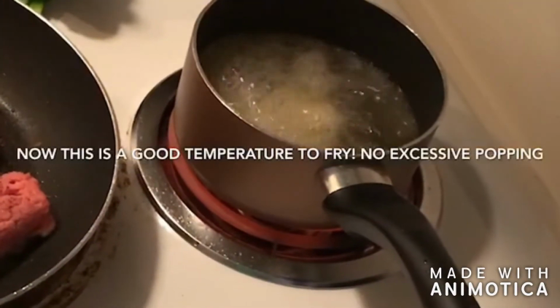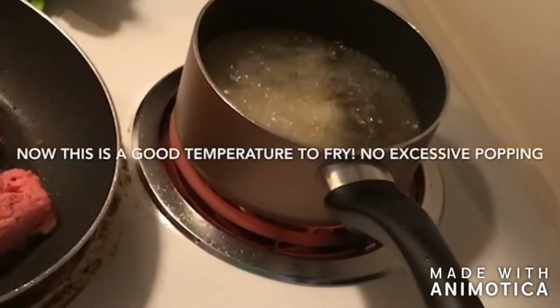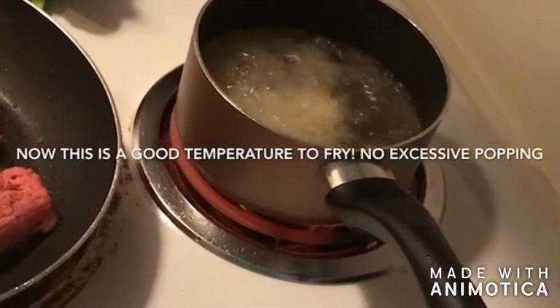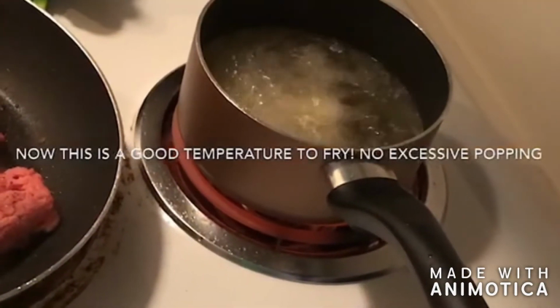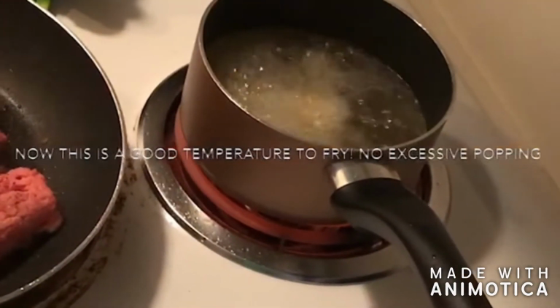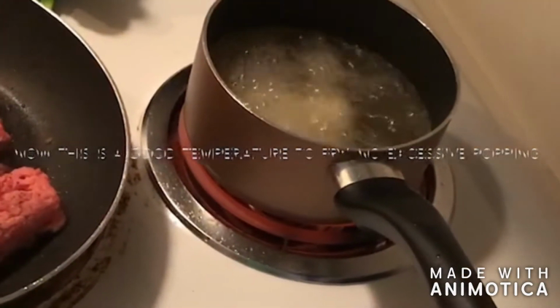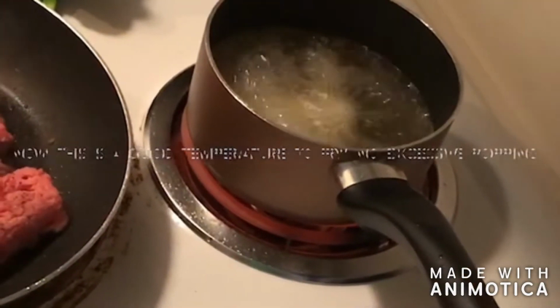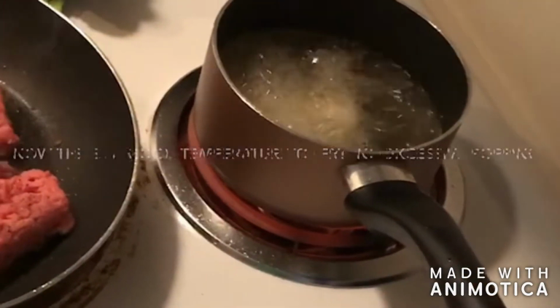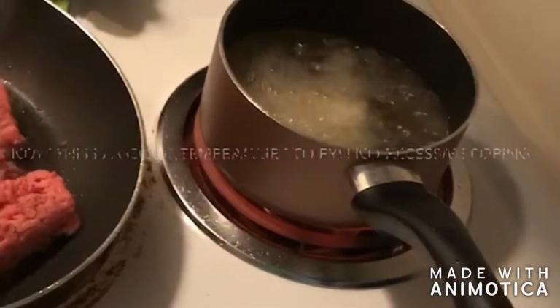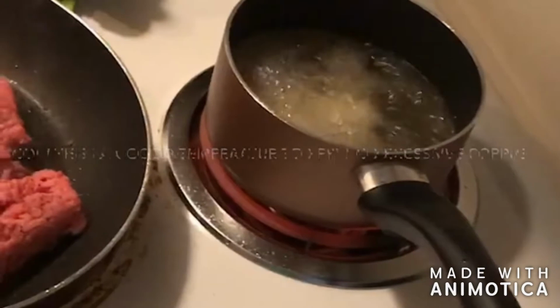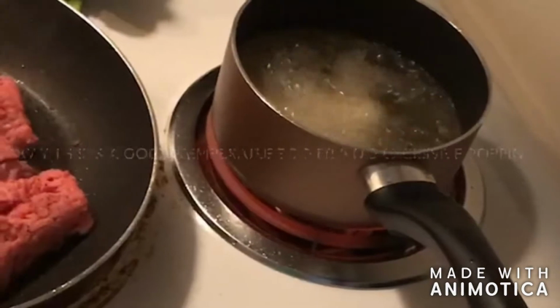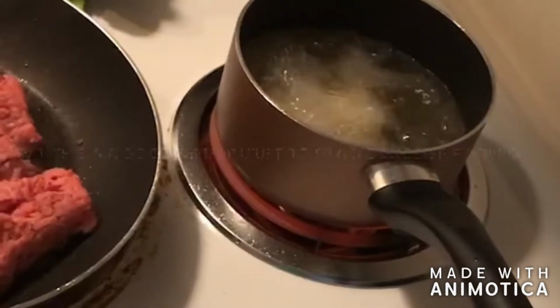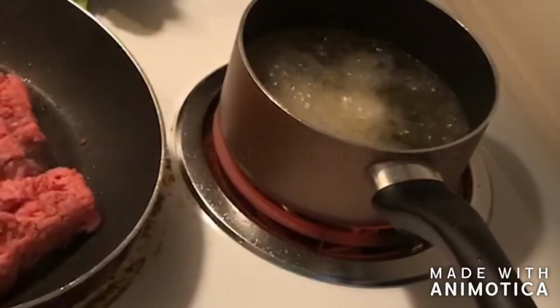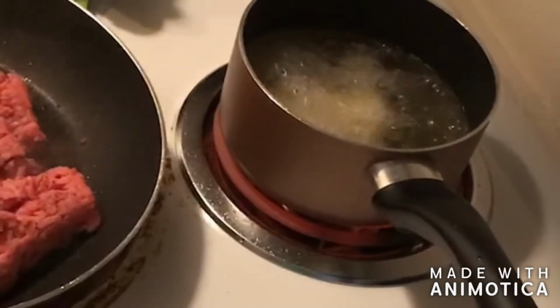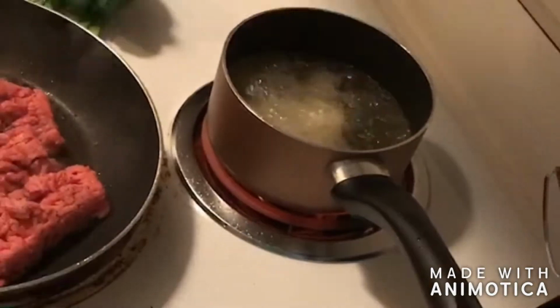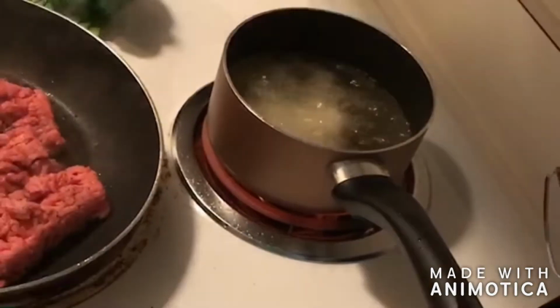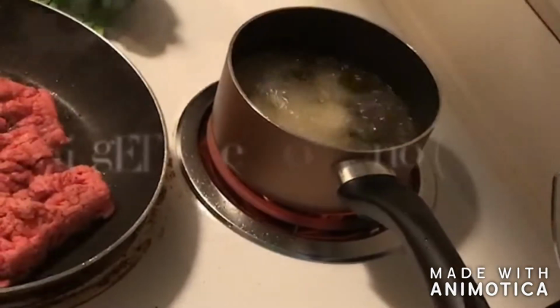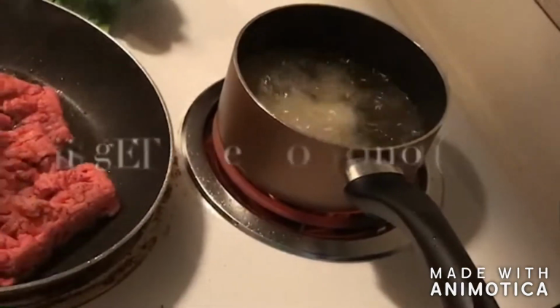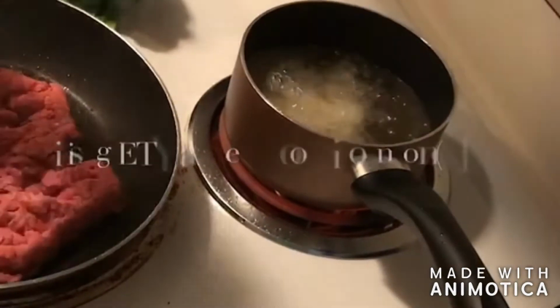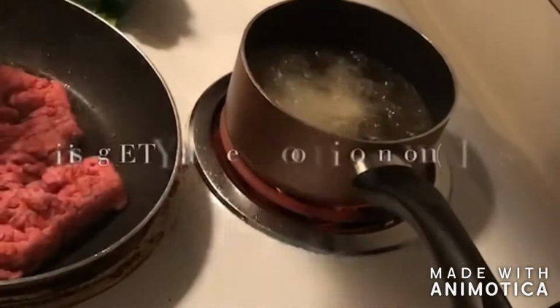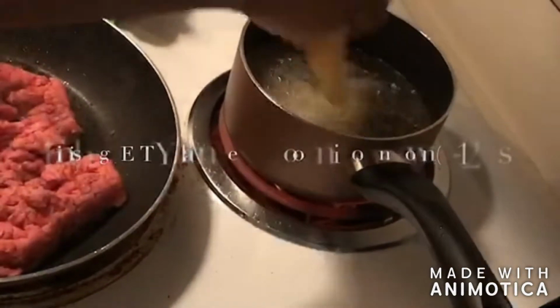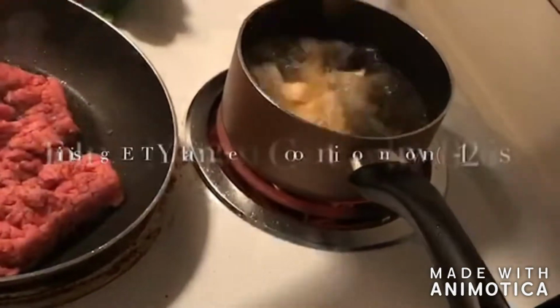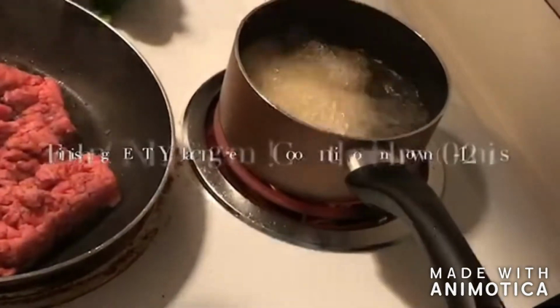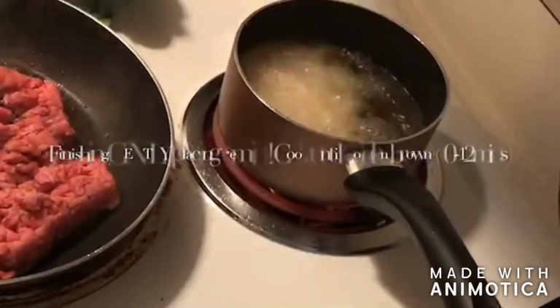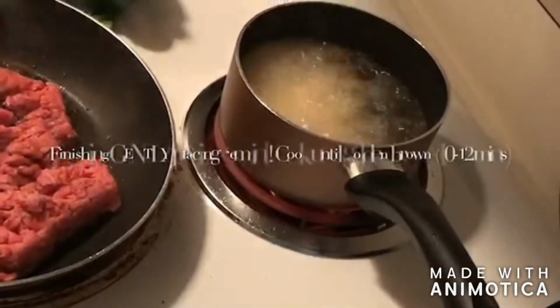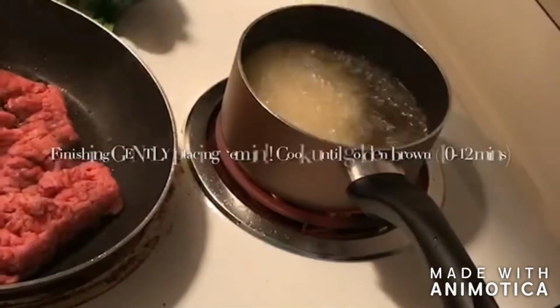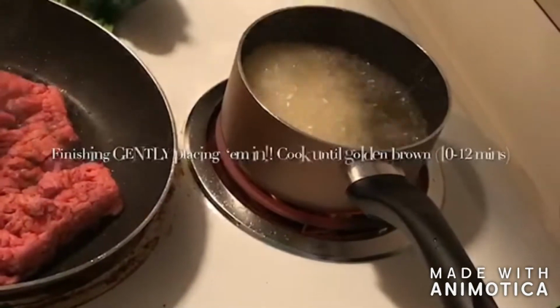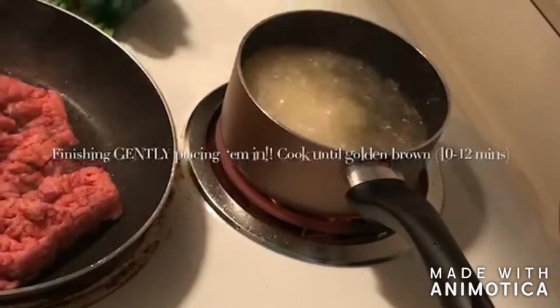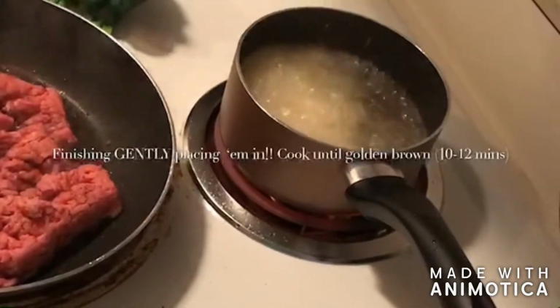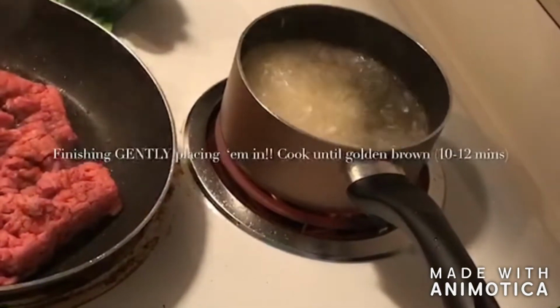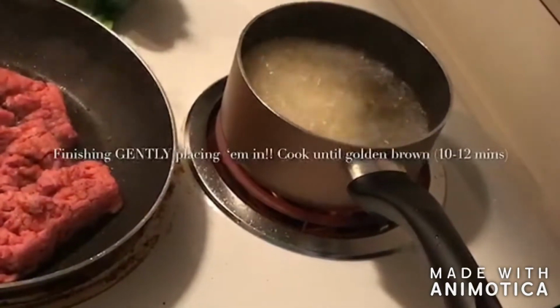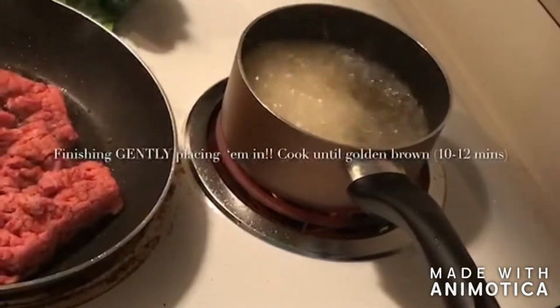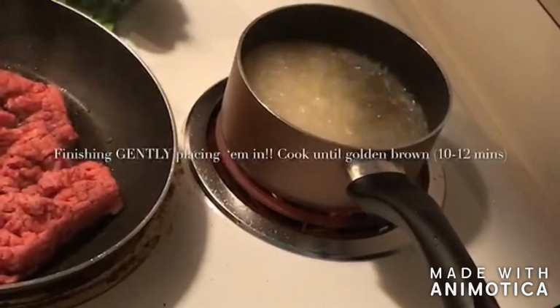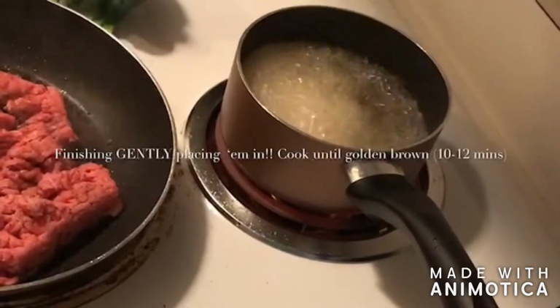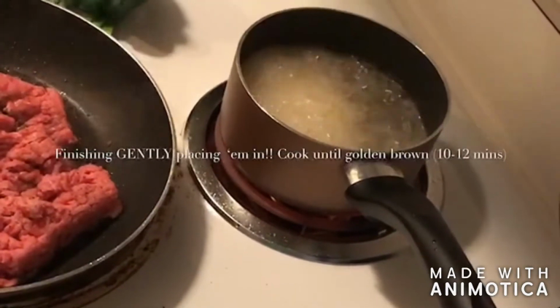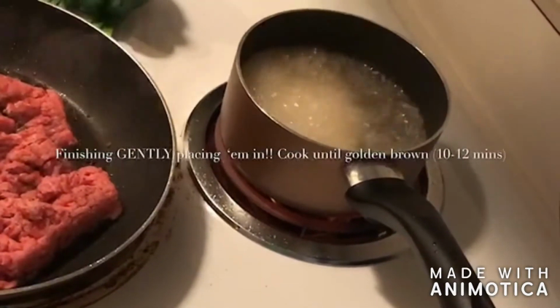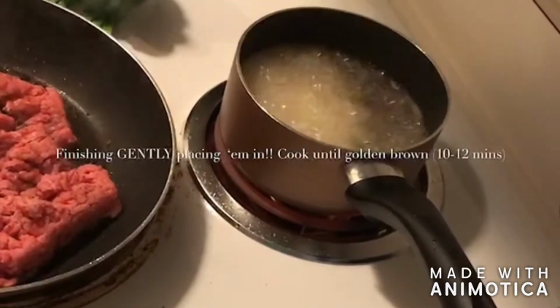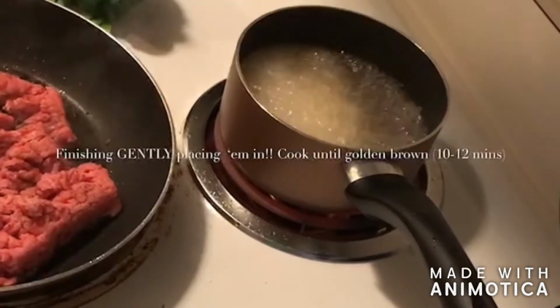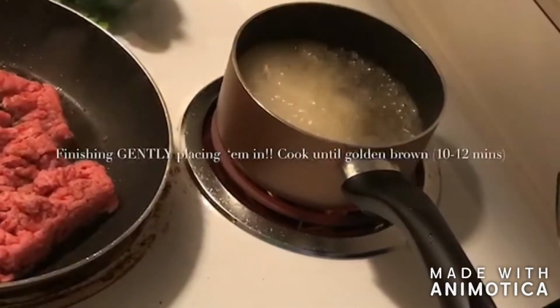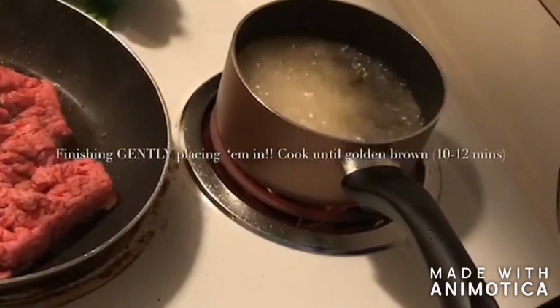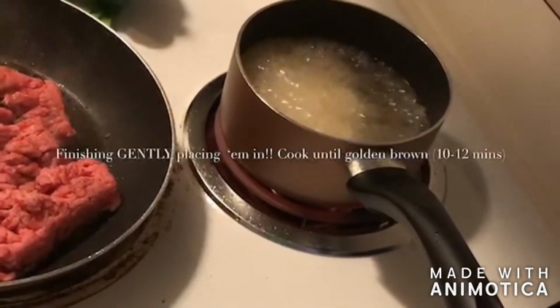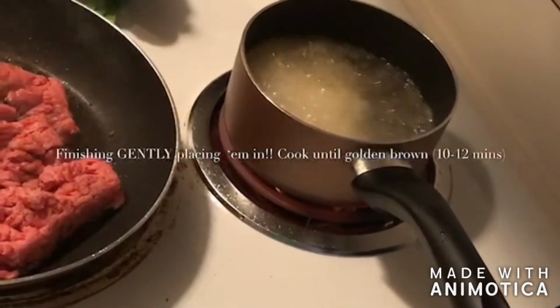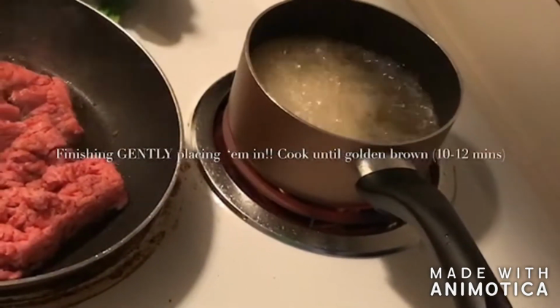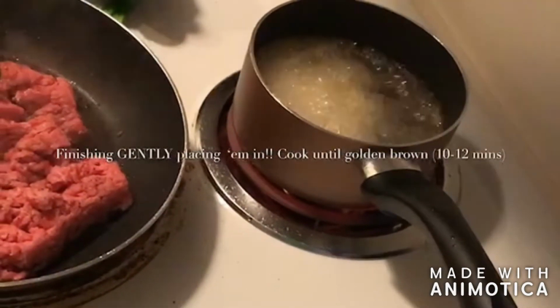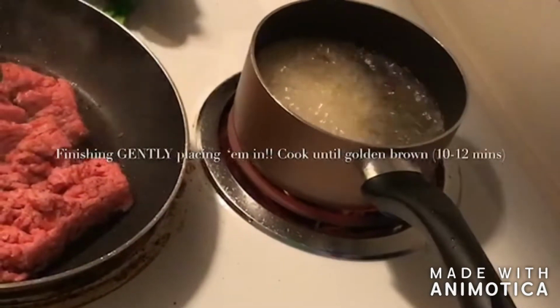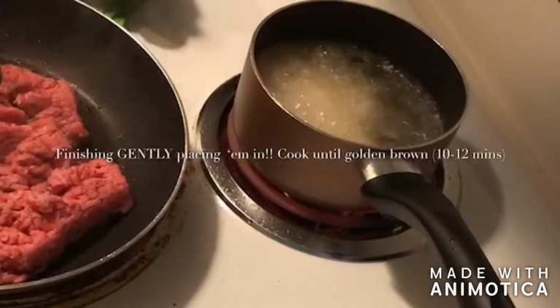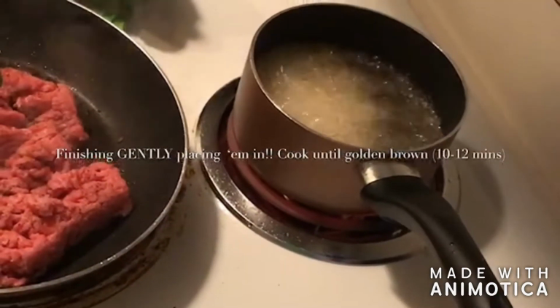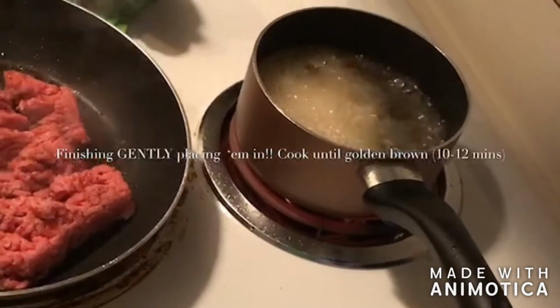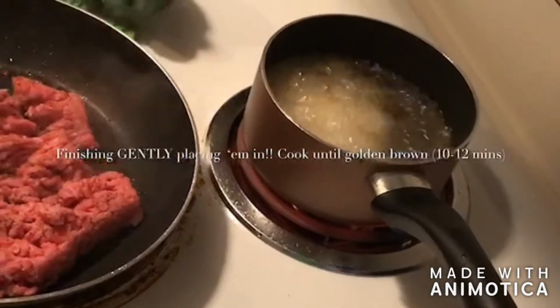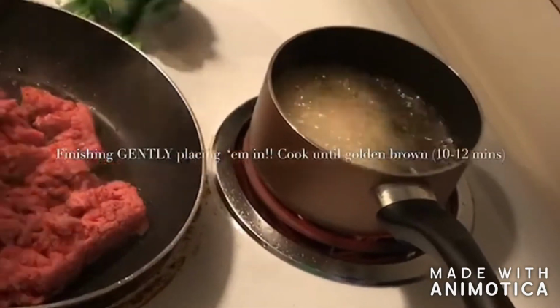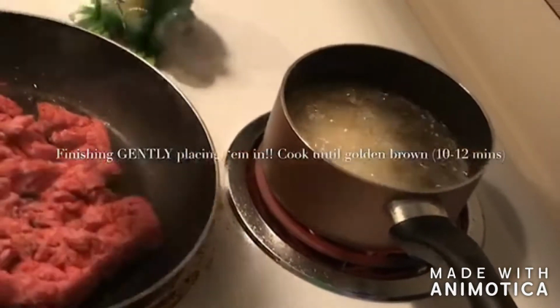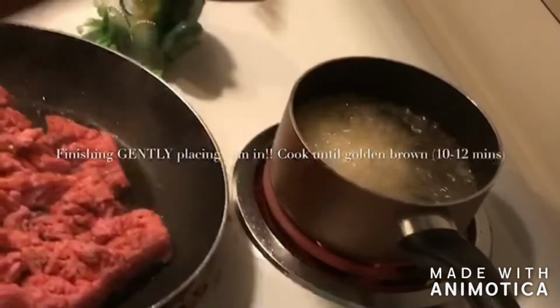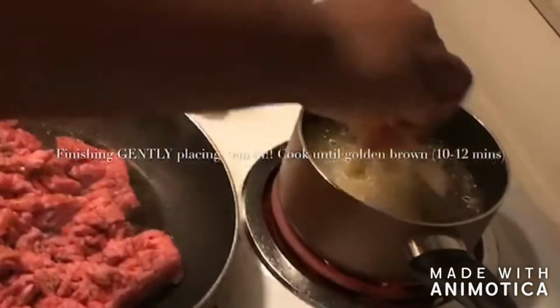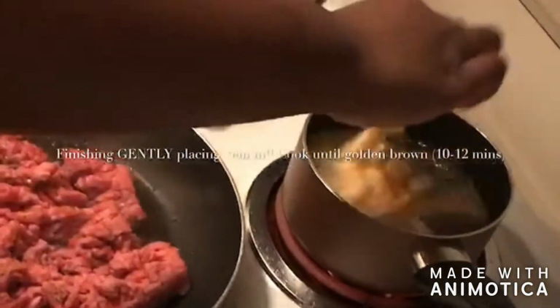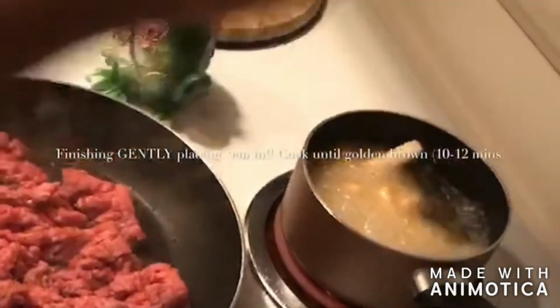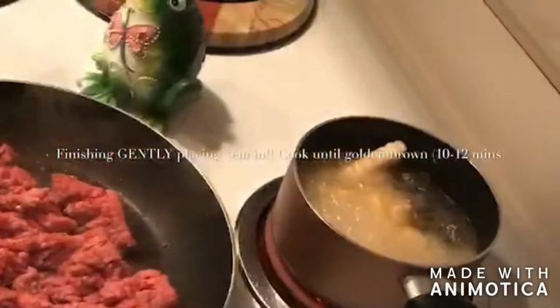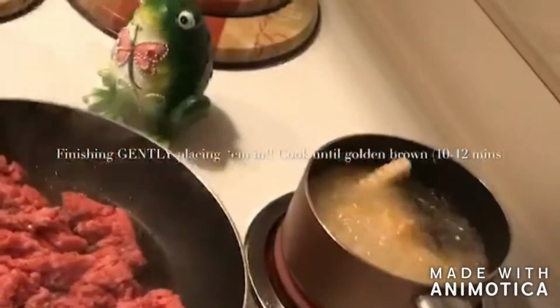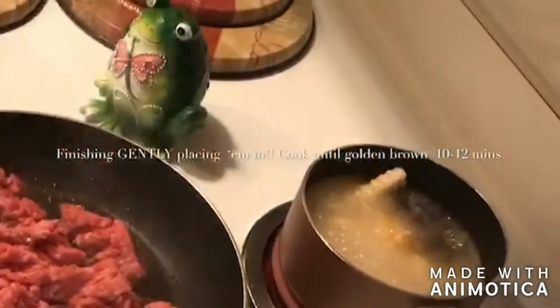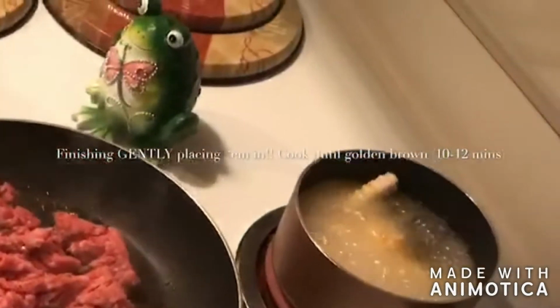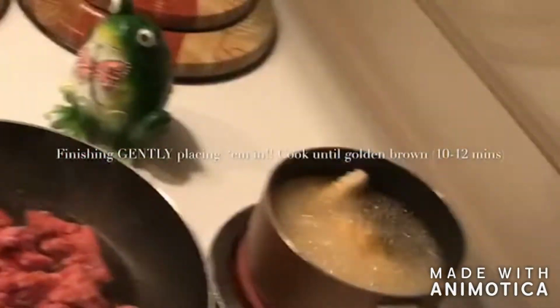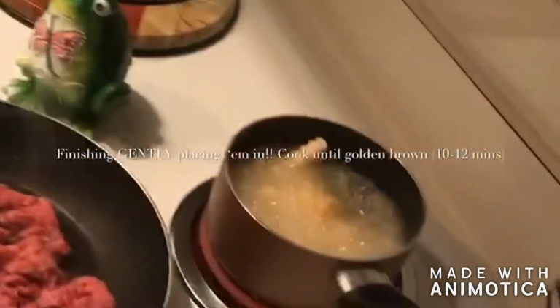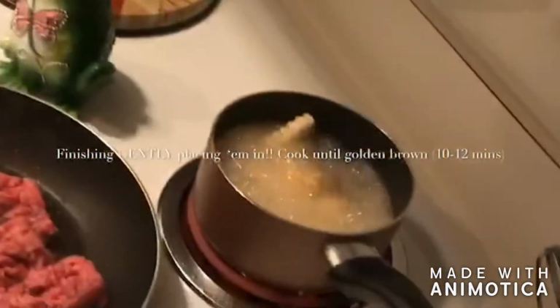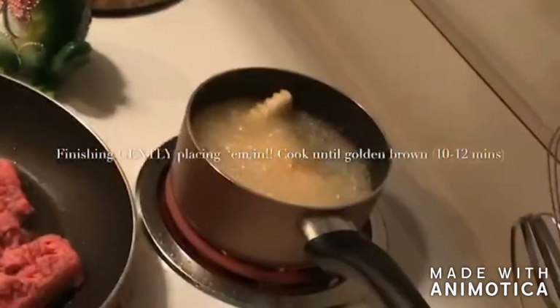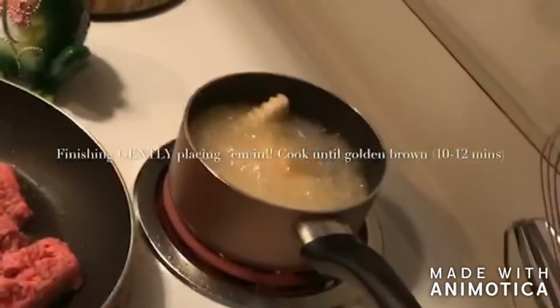You want your boil to look like this — not doing too much, not coming over the pot, and definitely not hitting those burners. We're going to cook it for about 10 to 12 minutes.